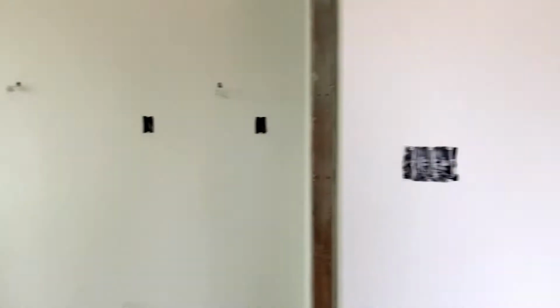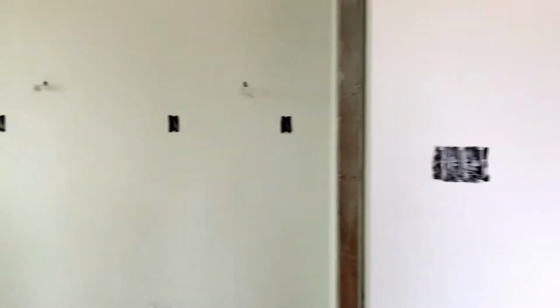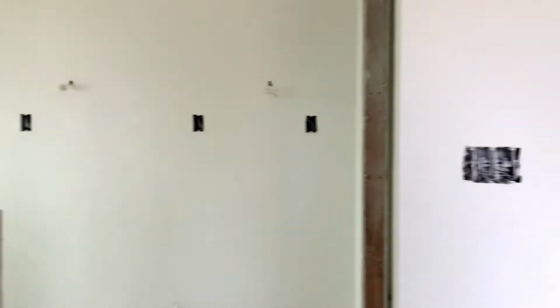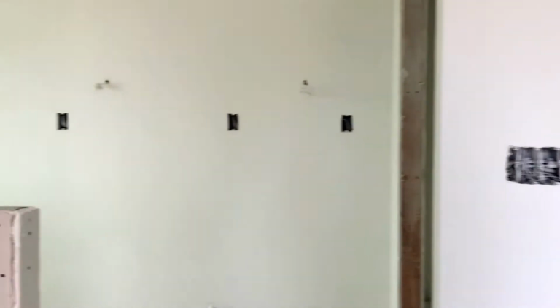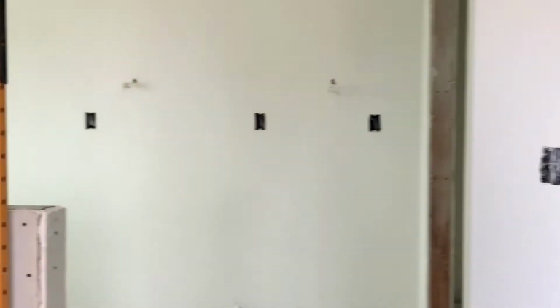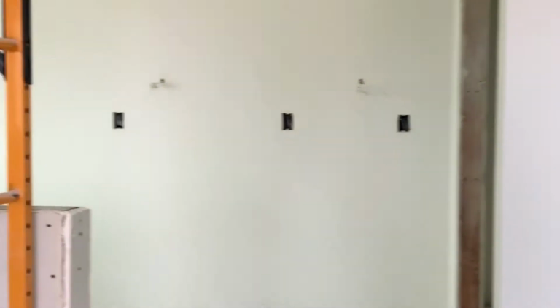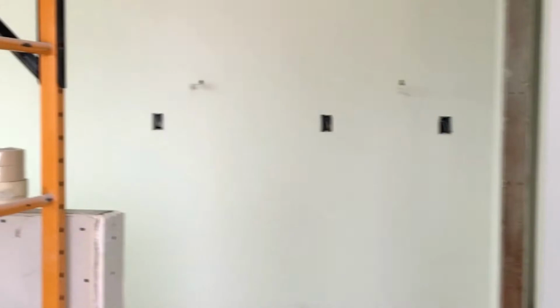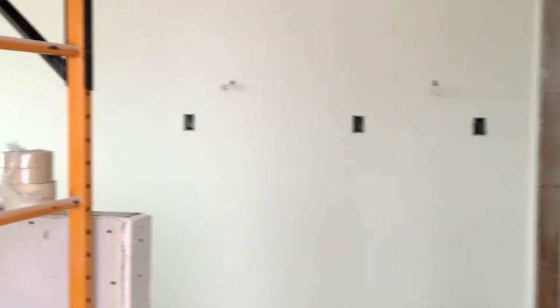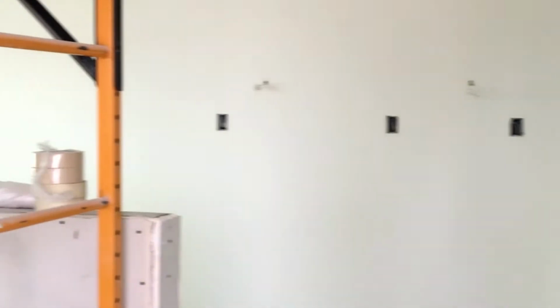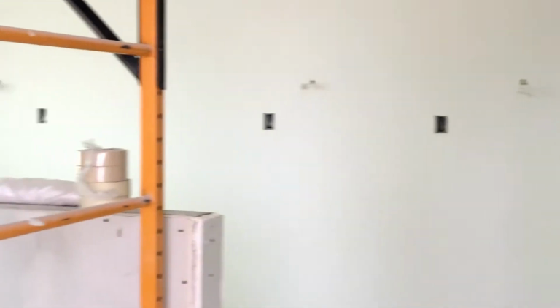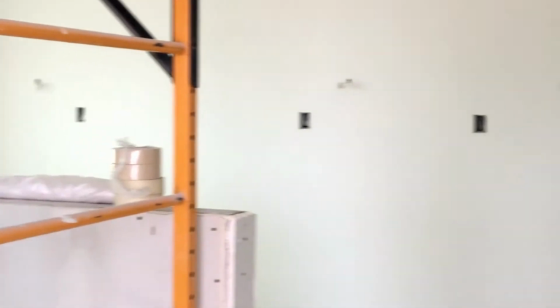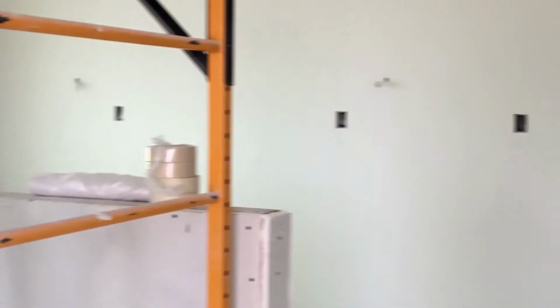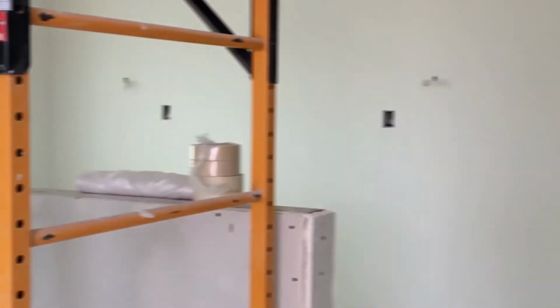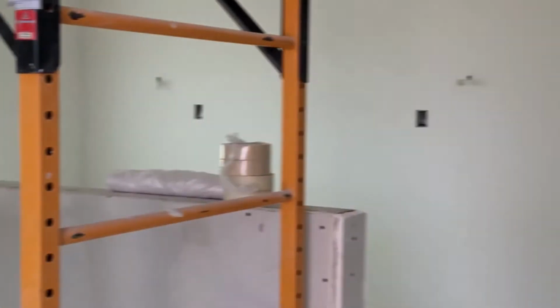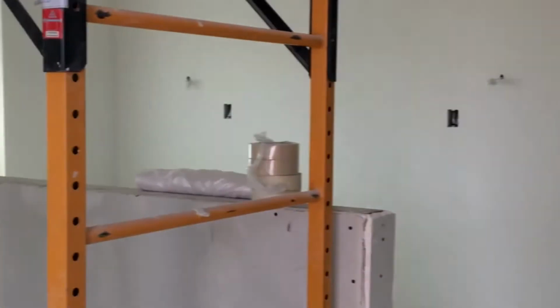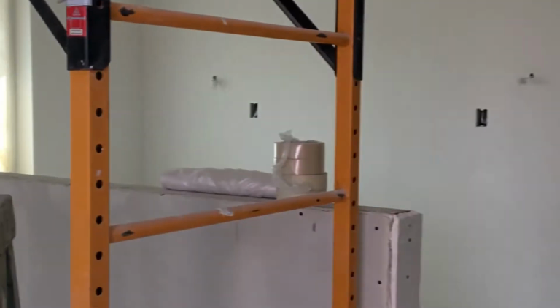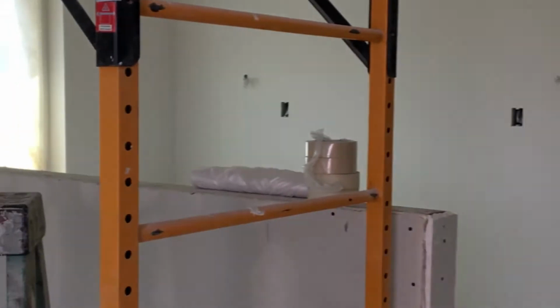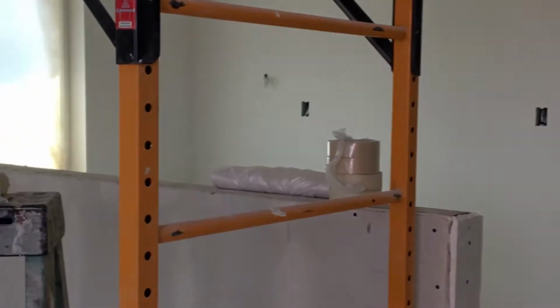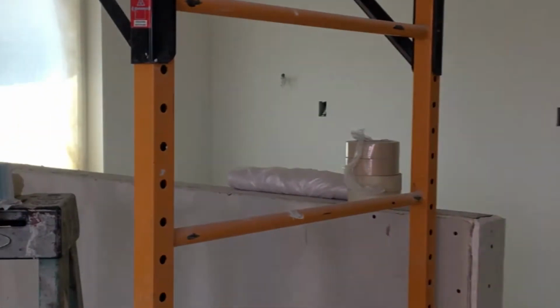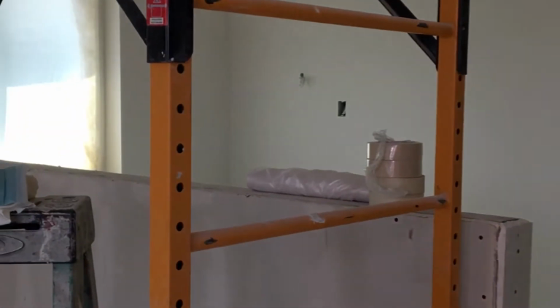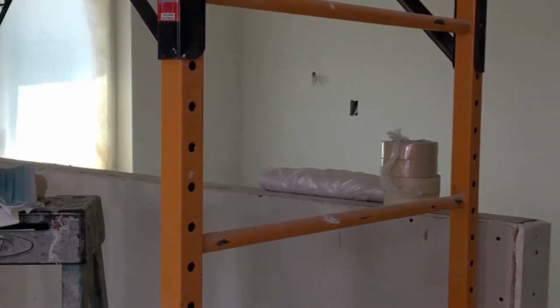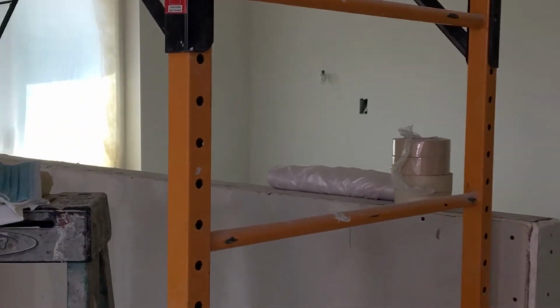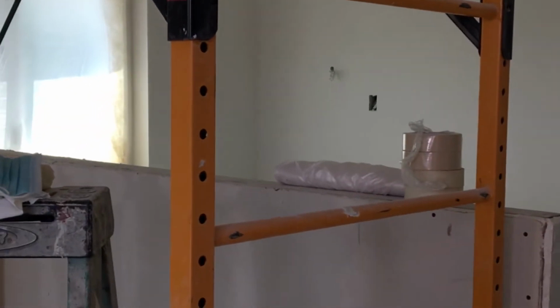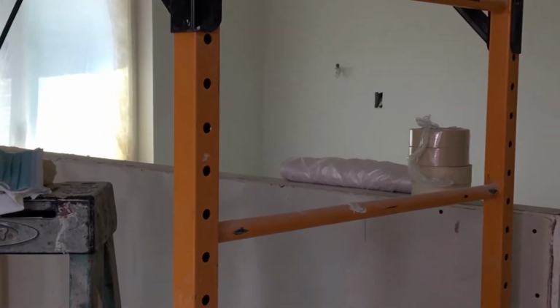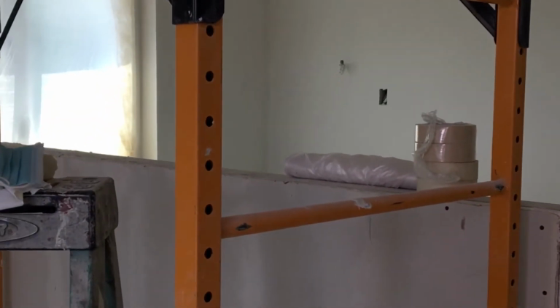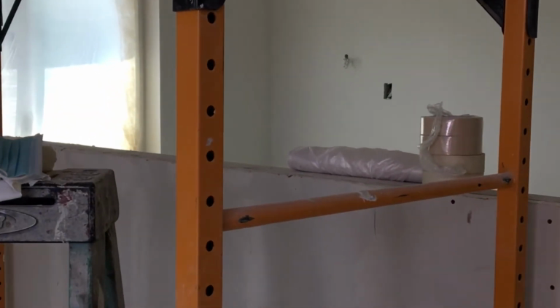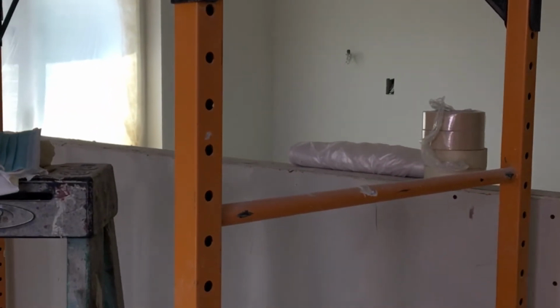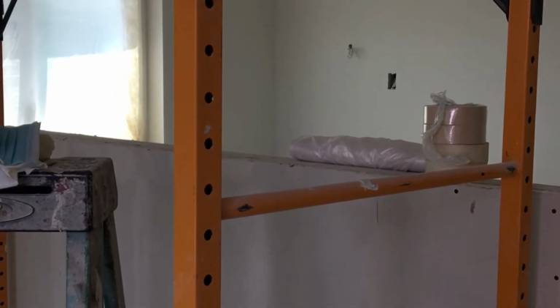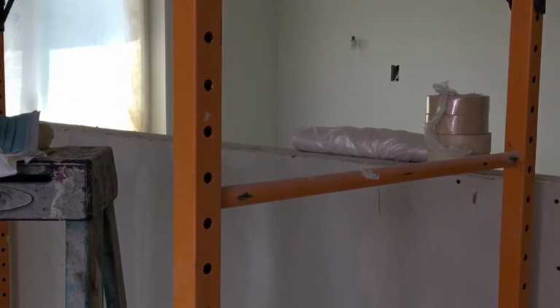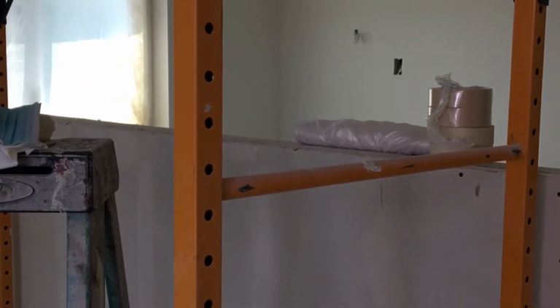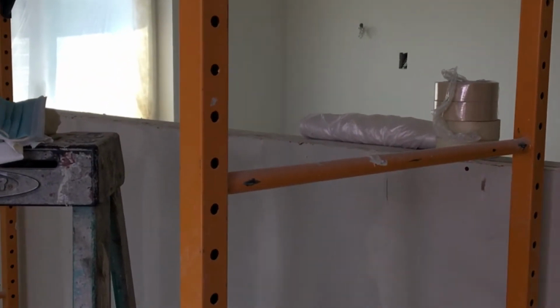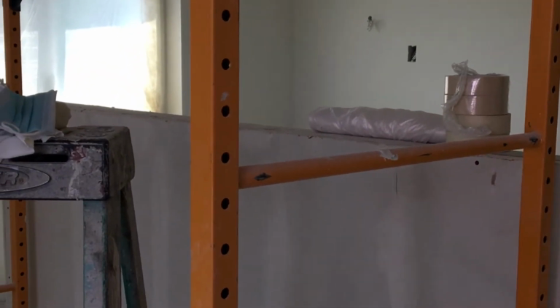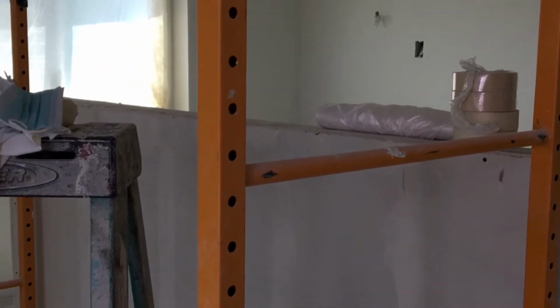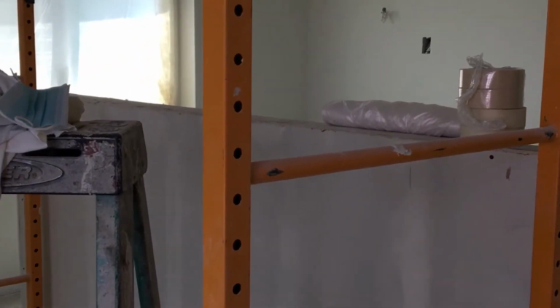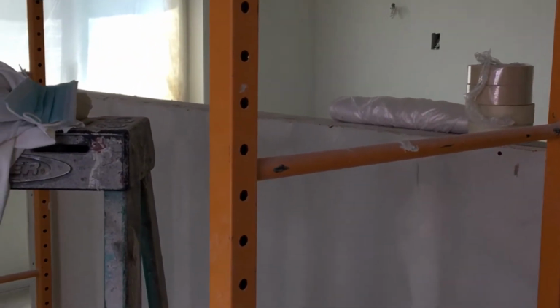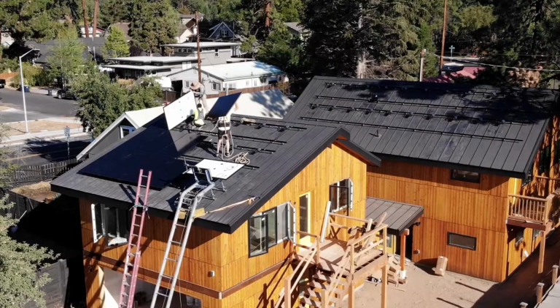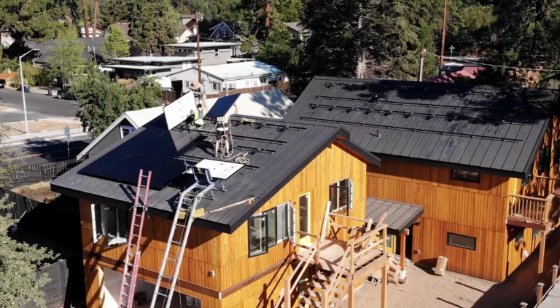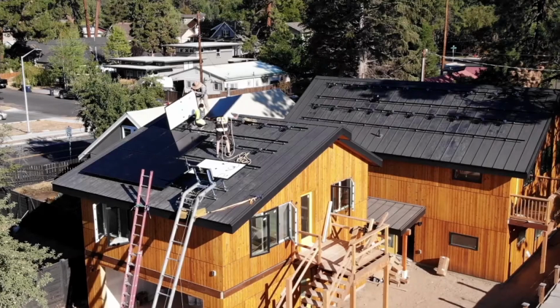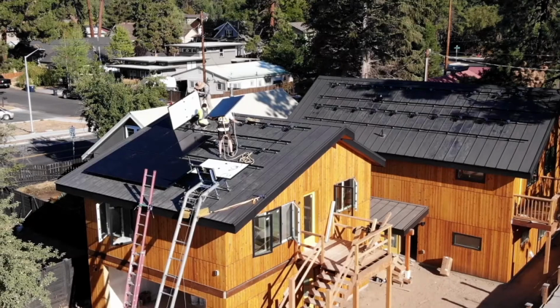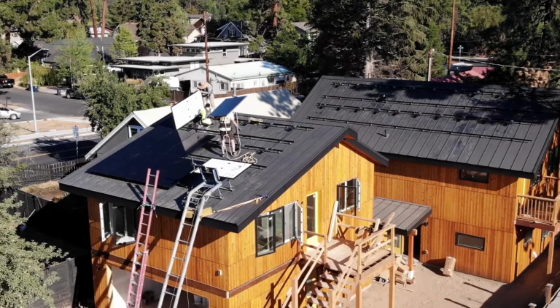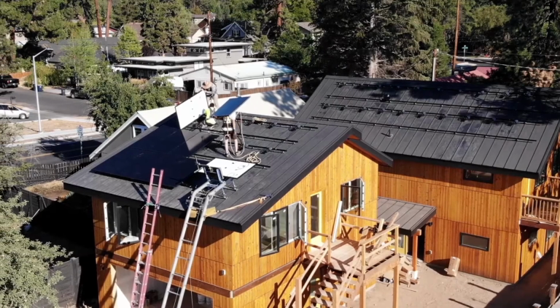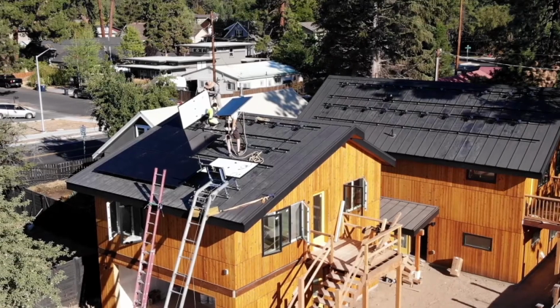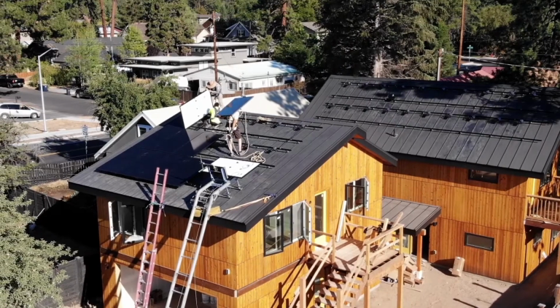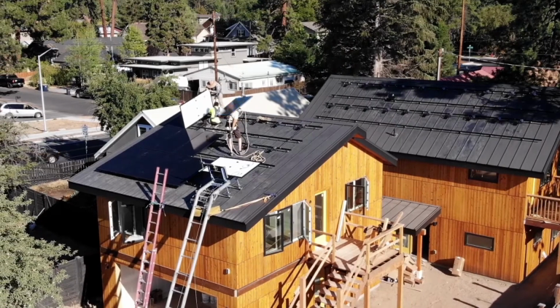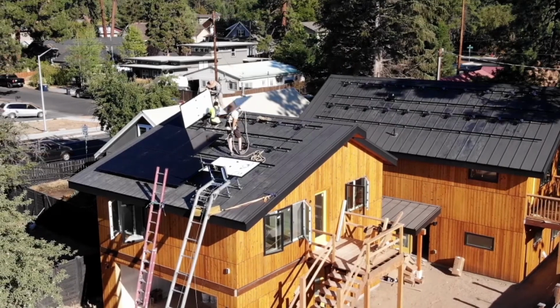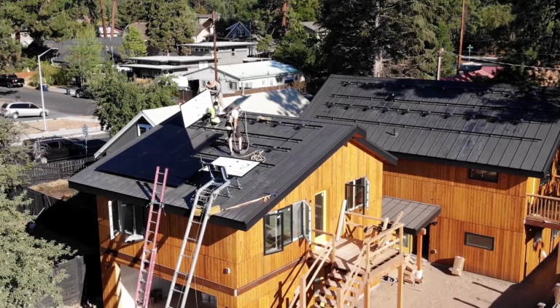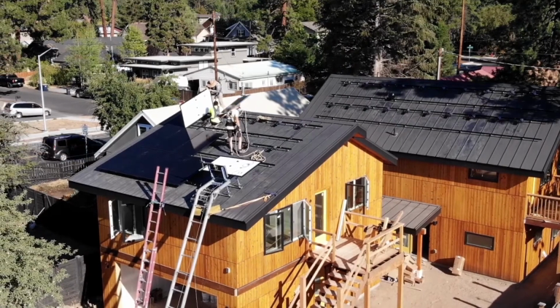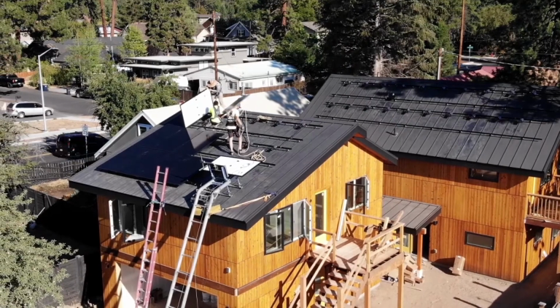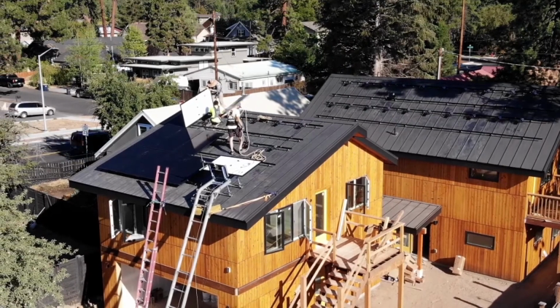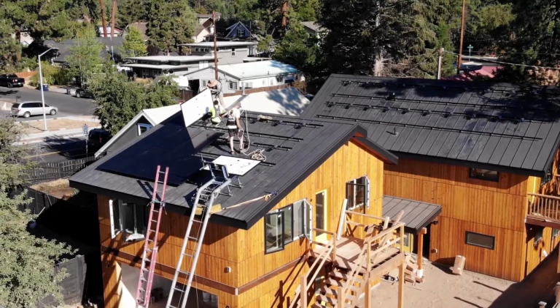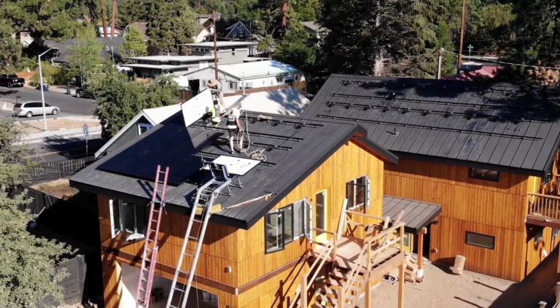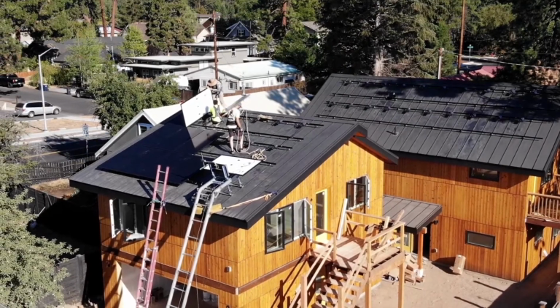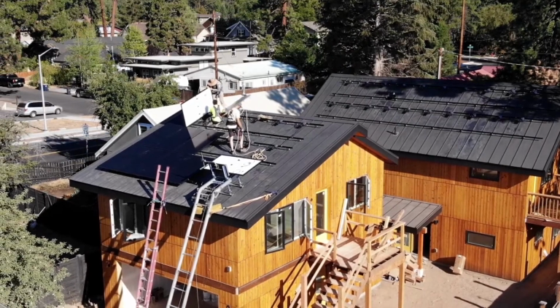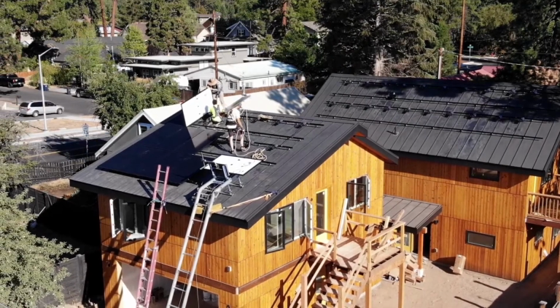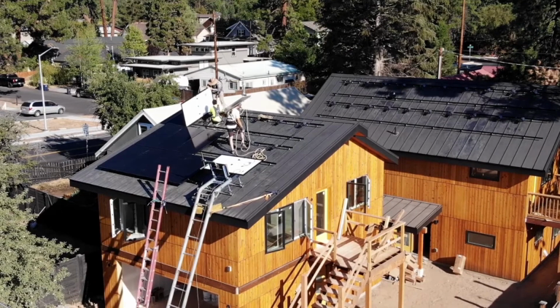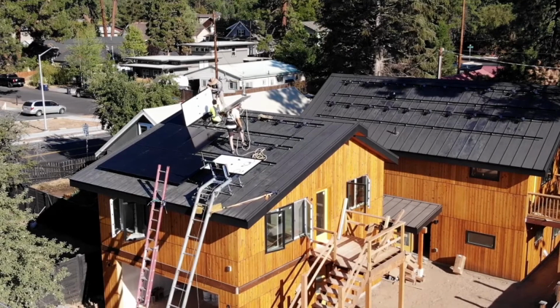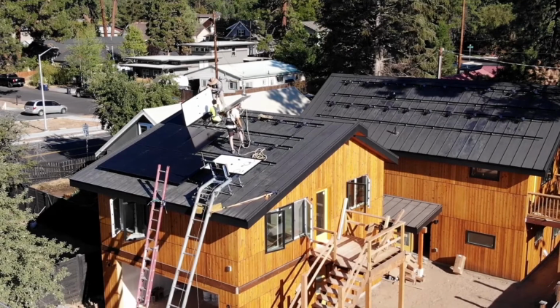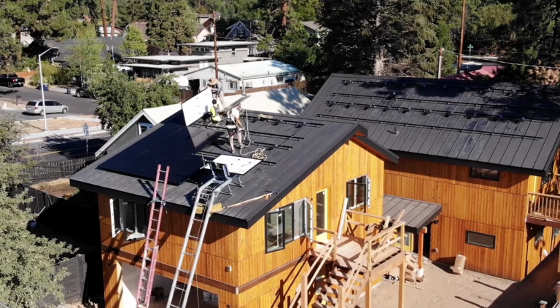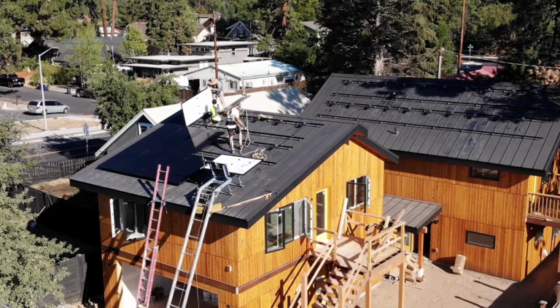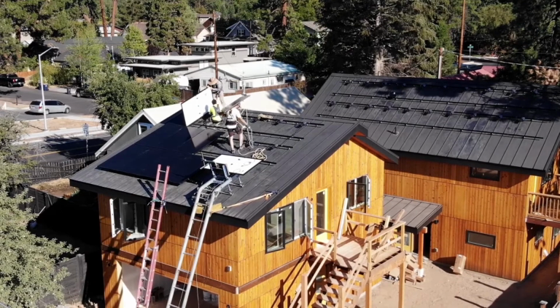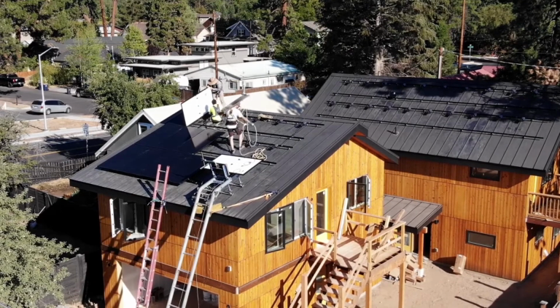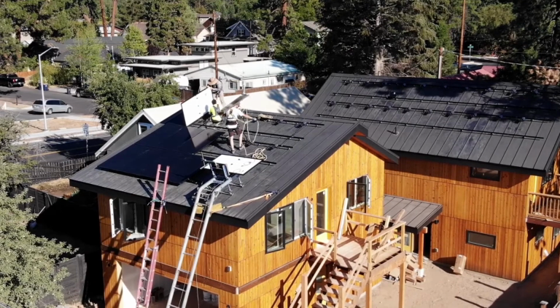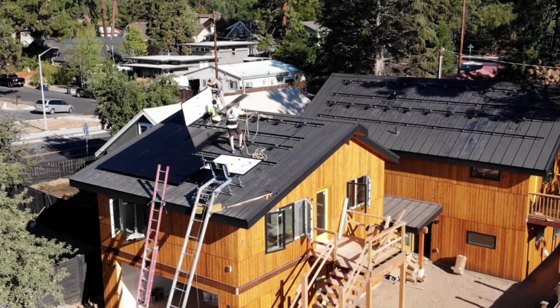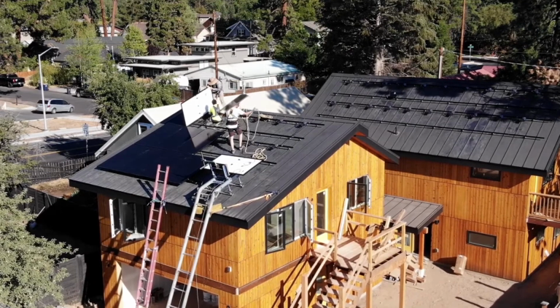This particular ADU has a great room, one bedroom, a bath, and a fairly small kitchen.